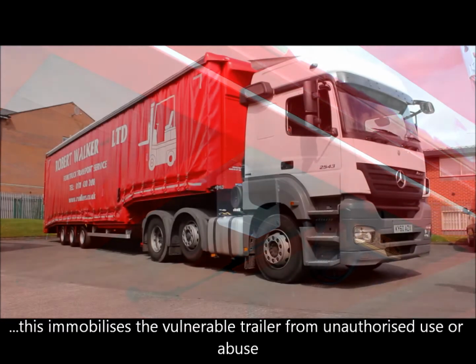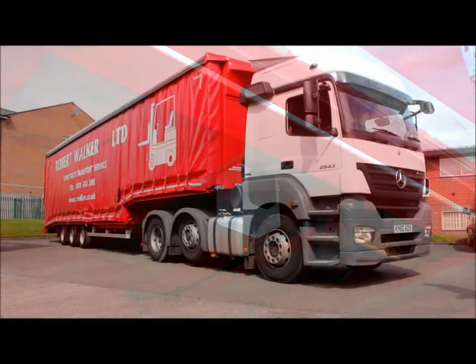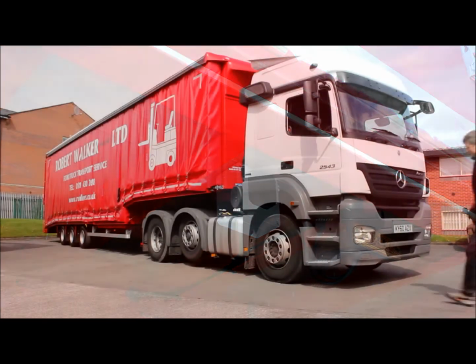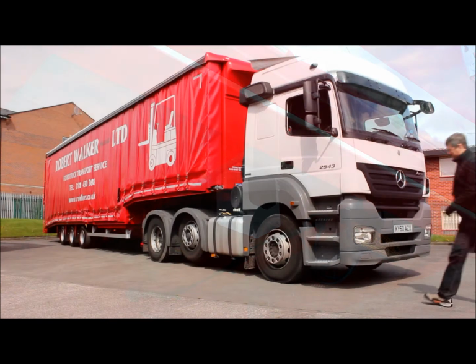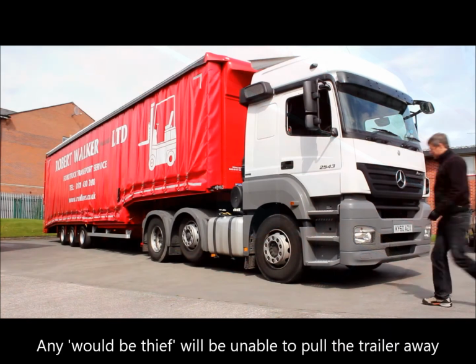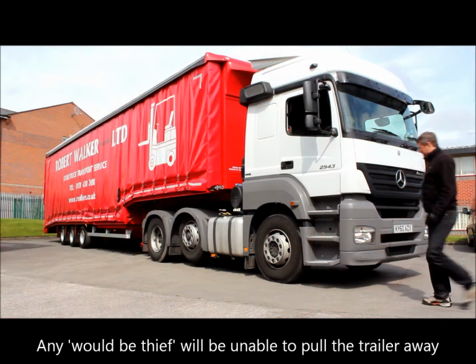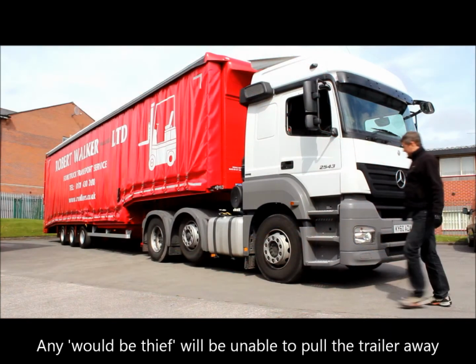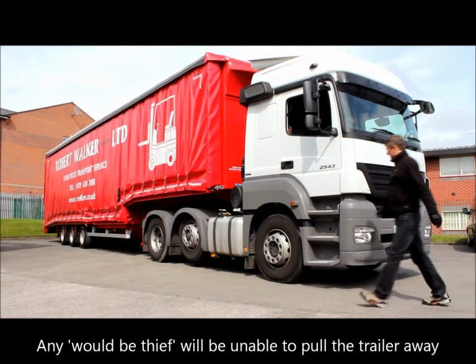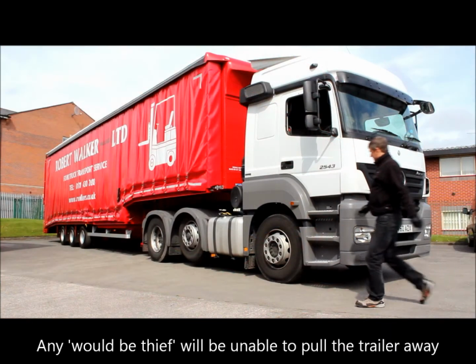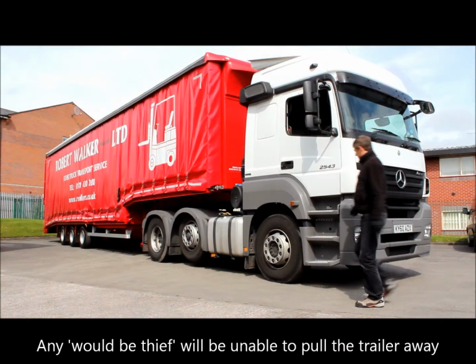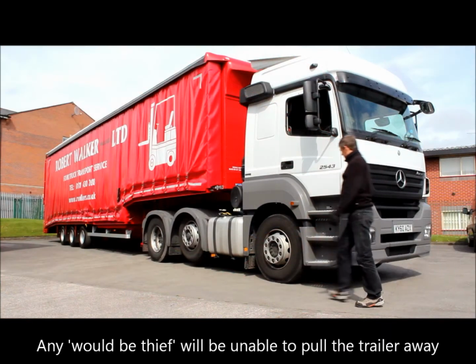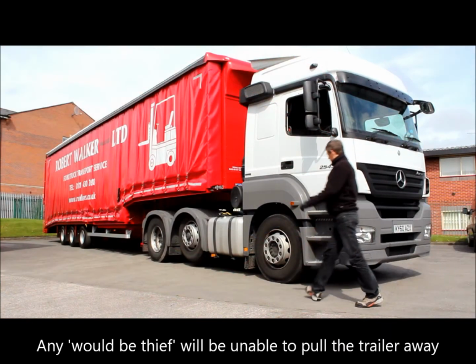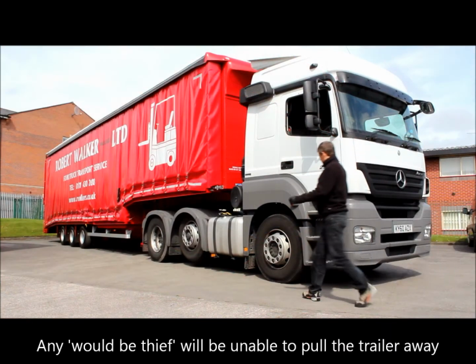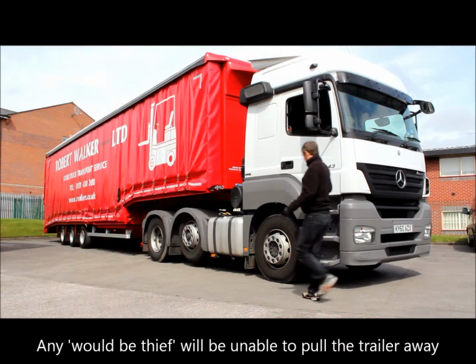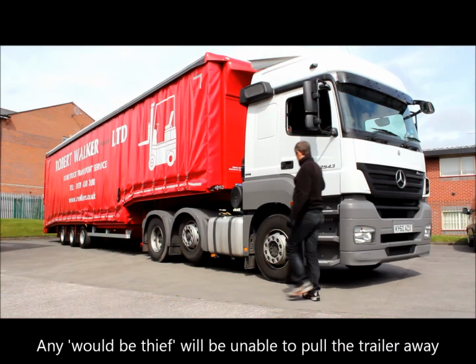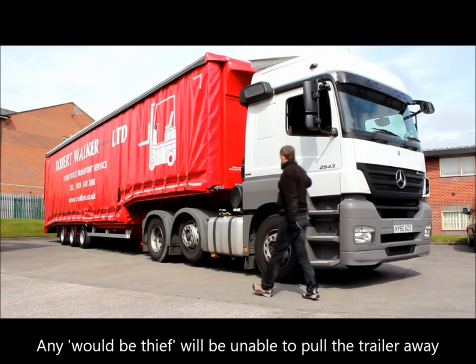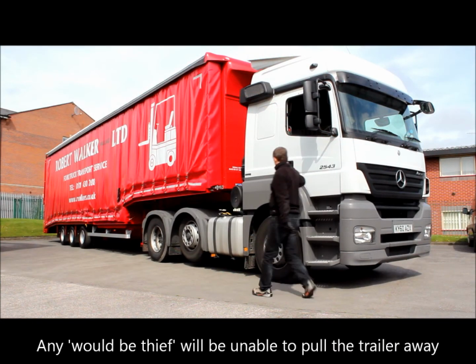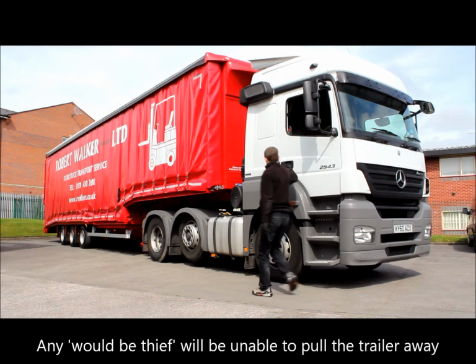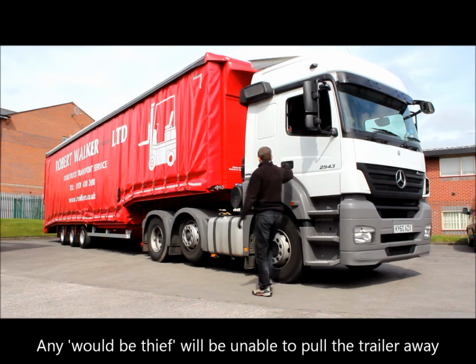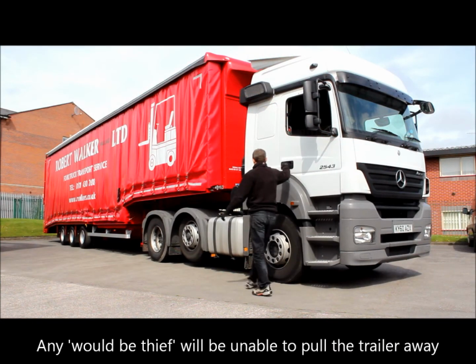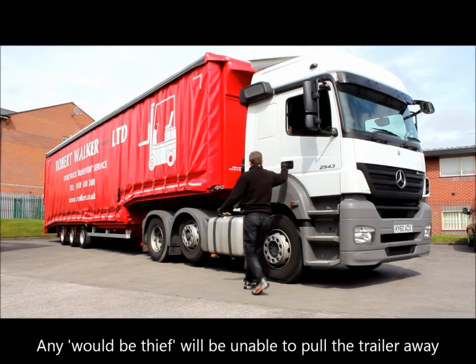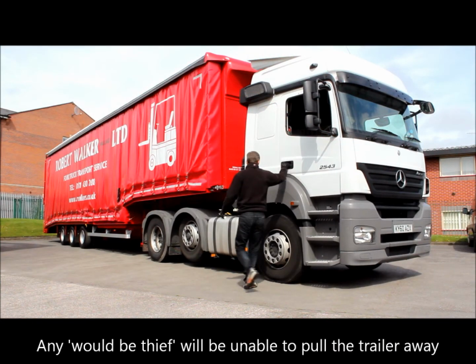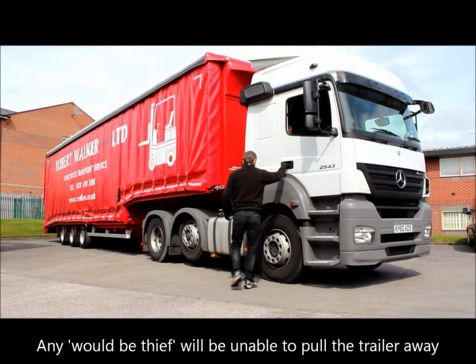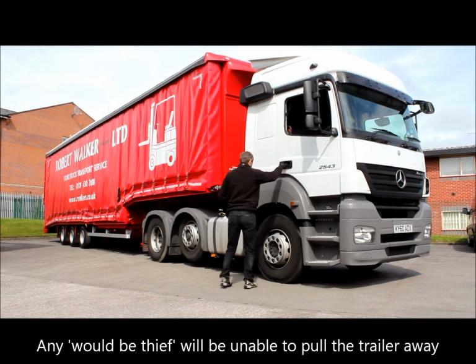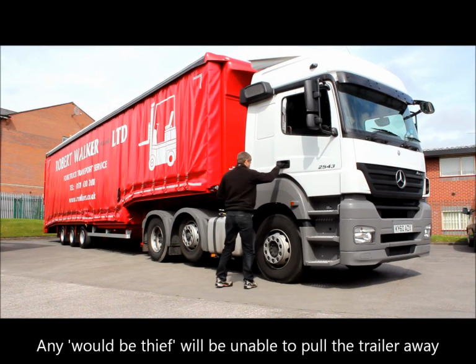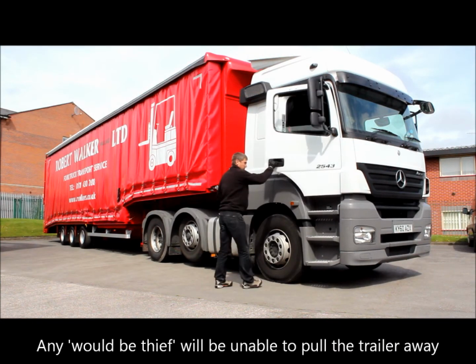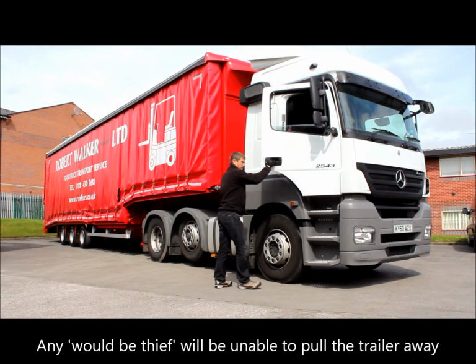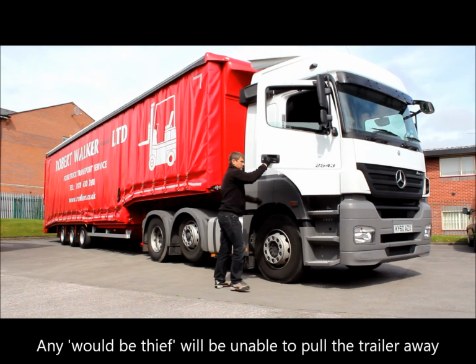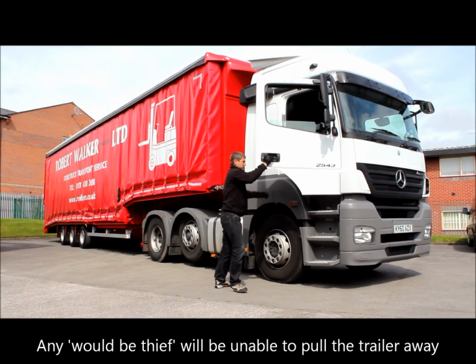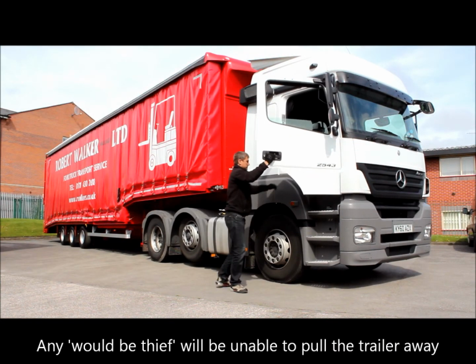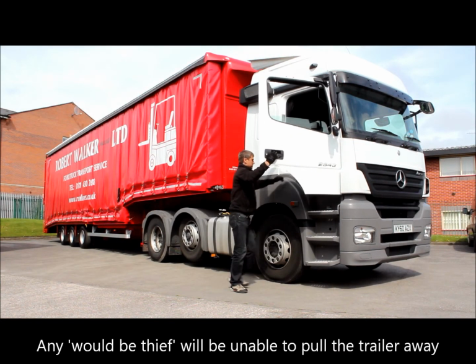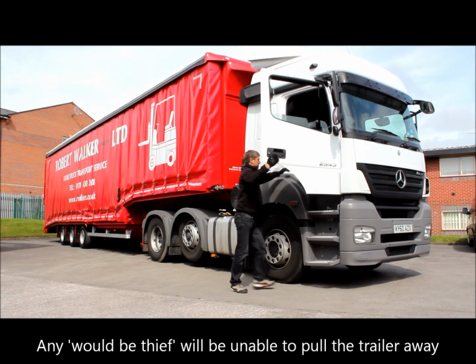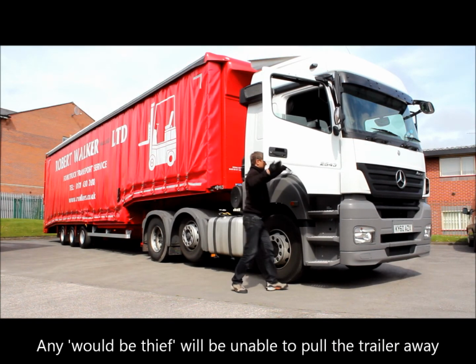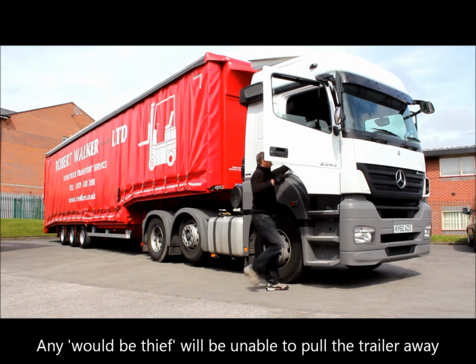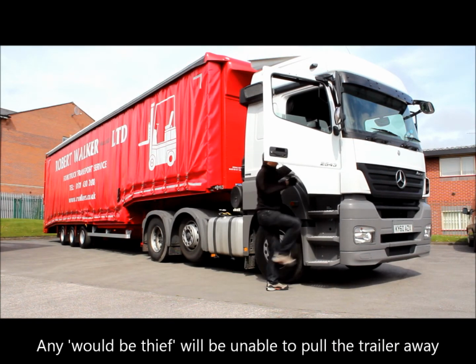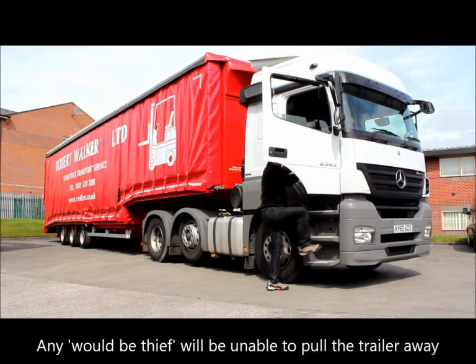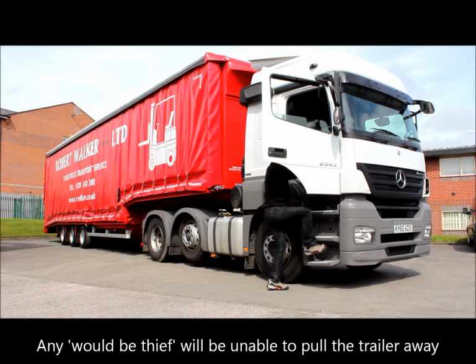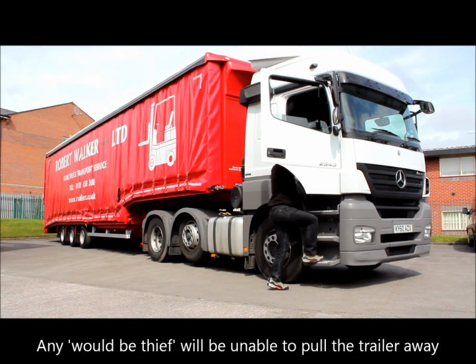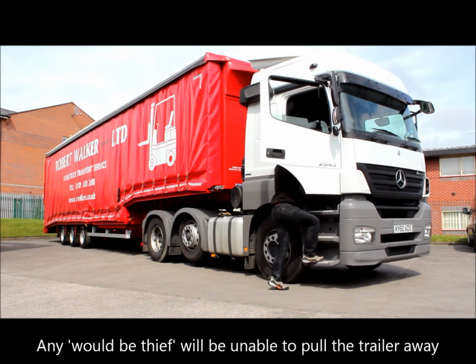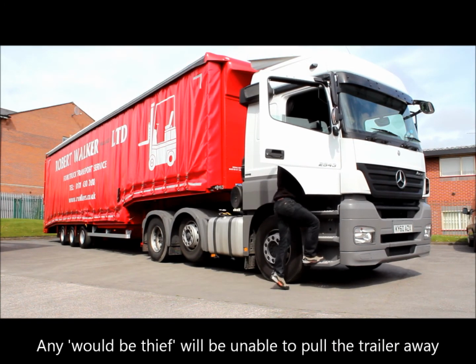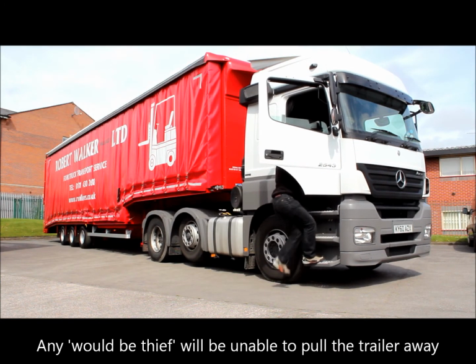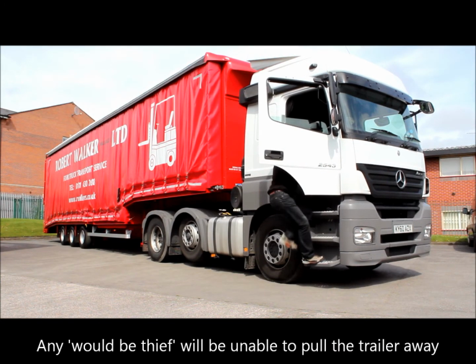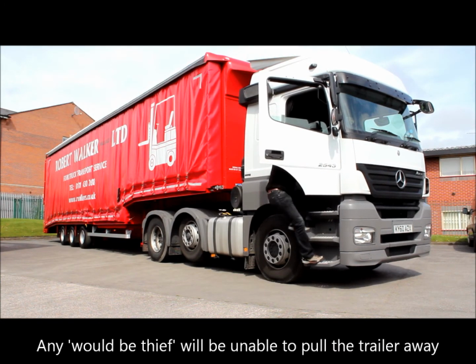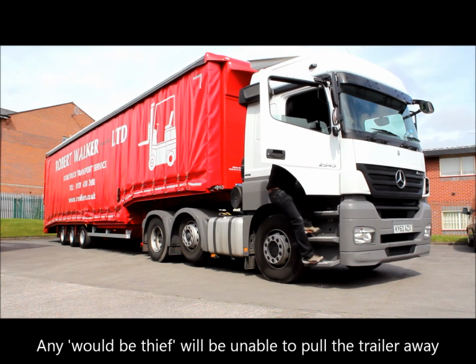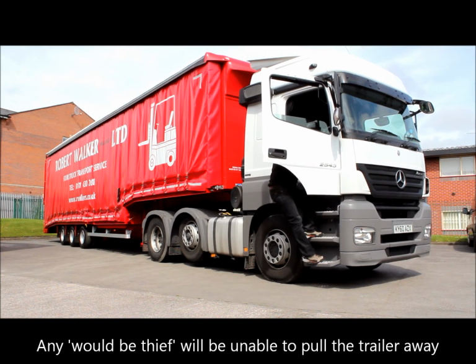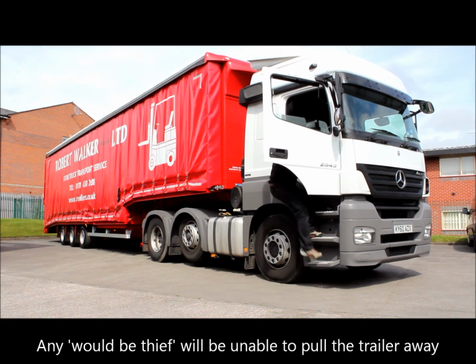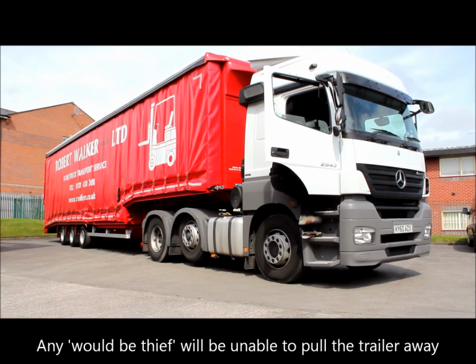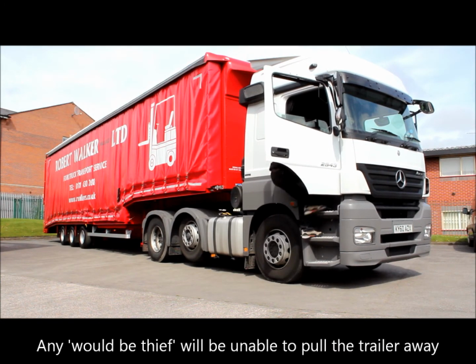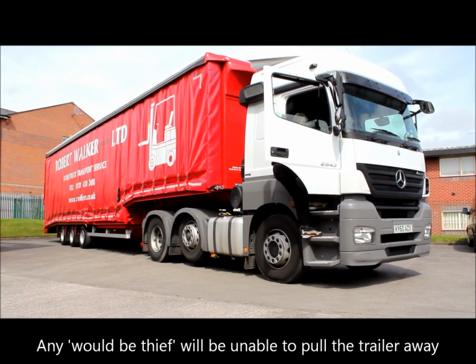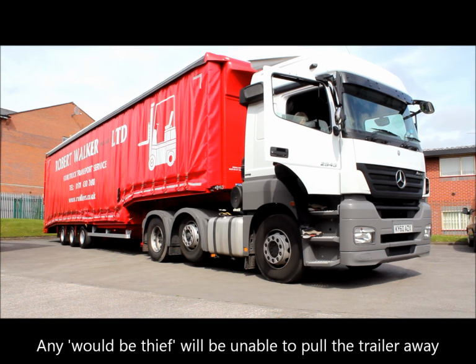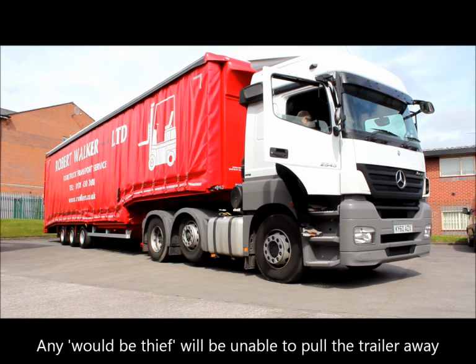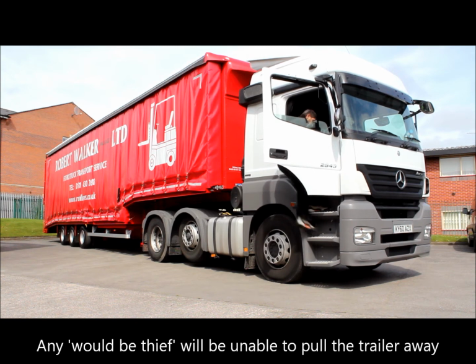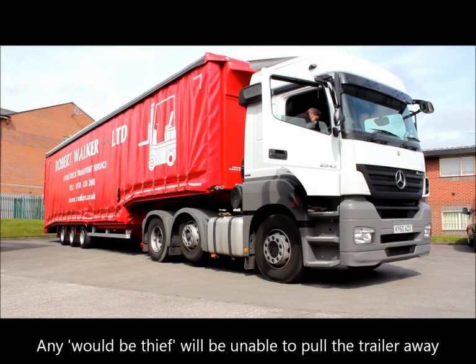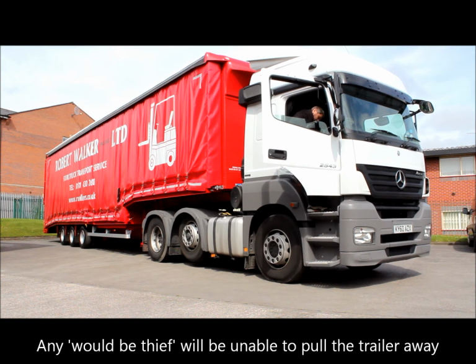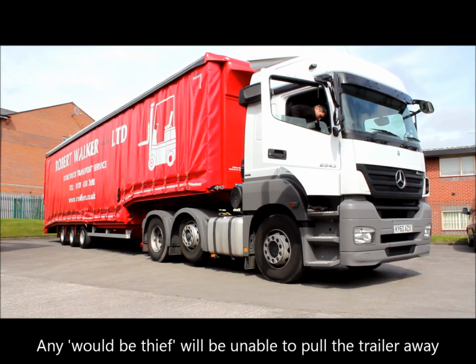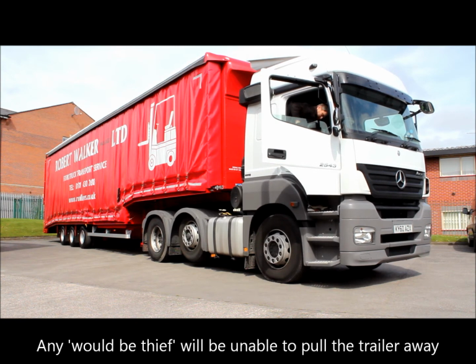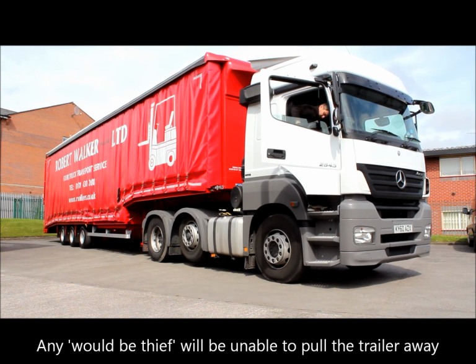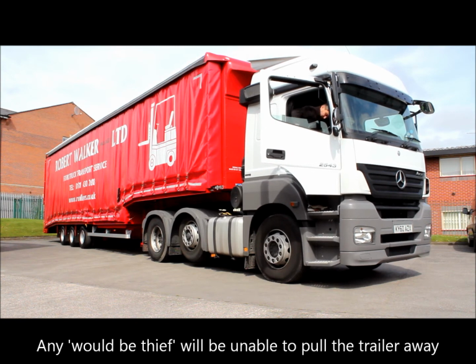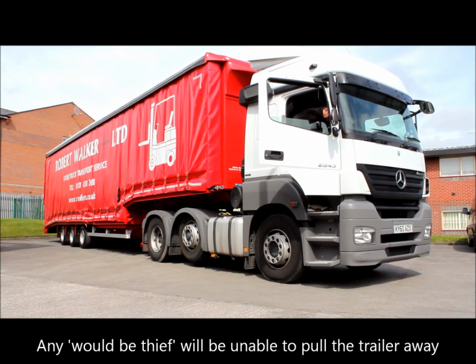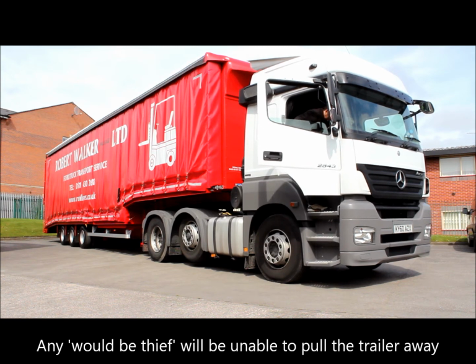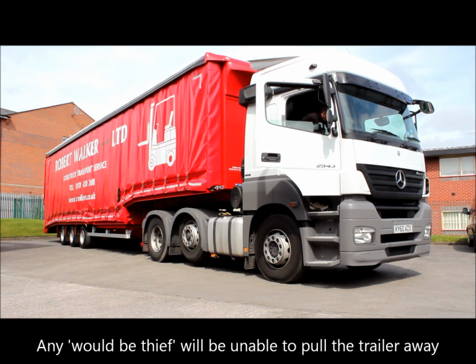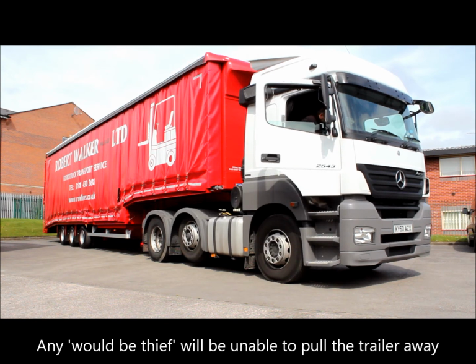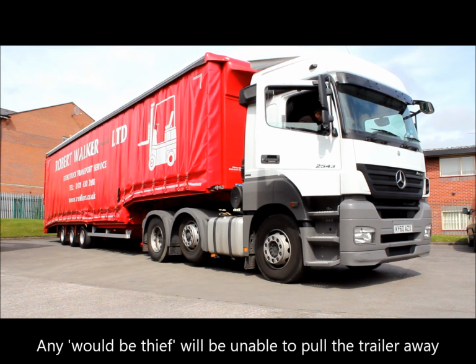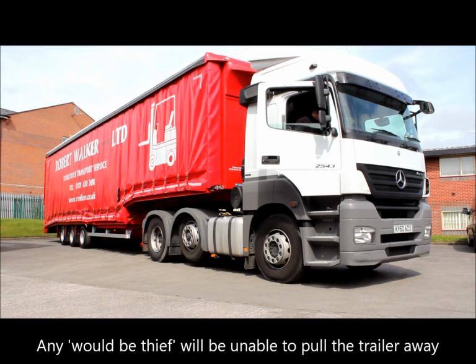In the event that someone attempts to move the vehicle whilst it is in lockdown, the trailer's brakes will remain applied and the vehicle will not be able to be moved.